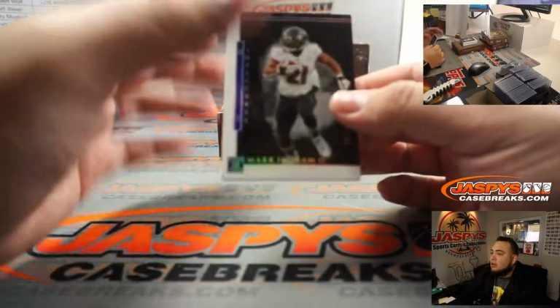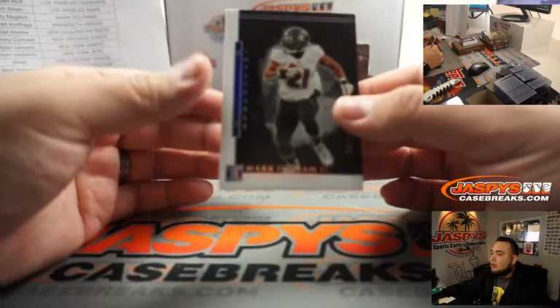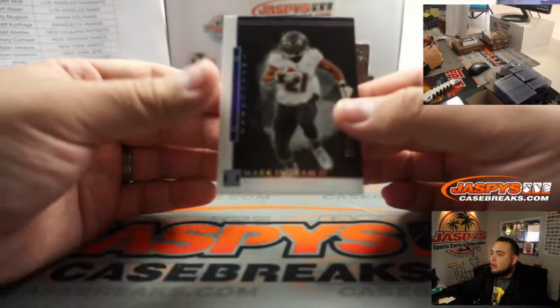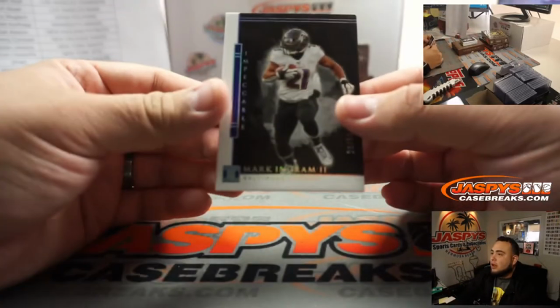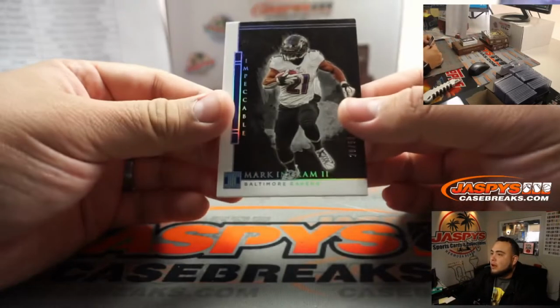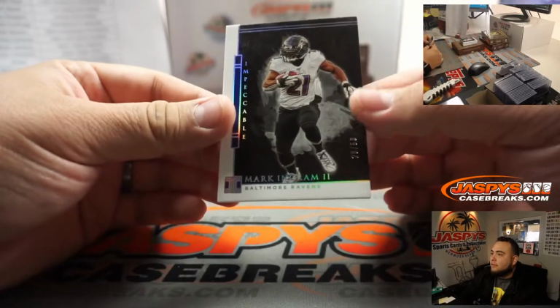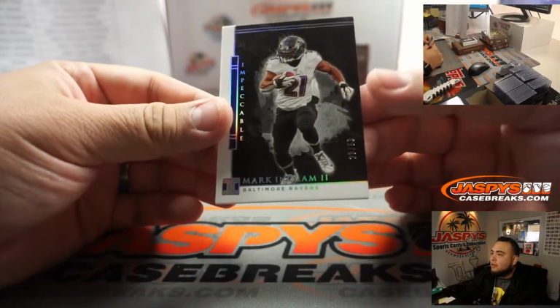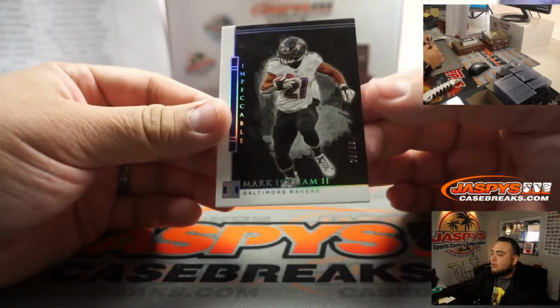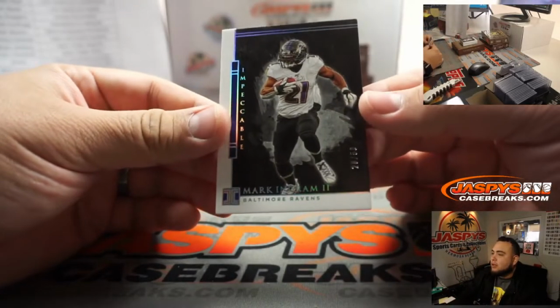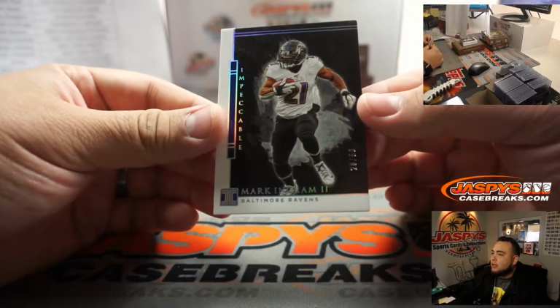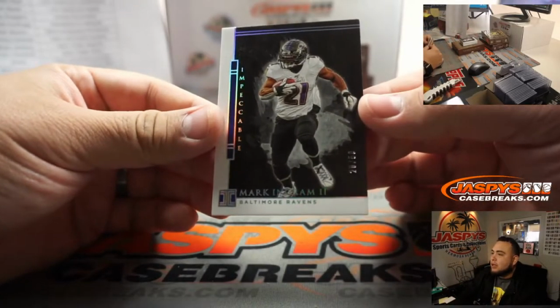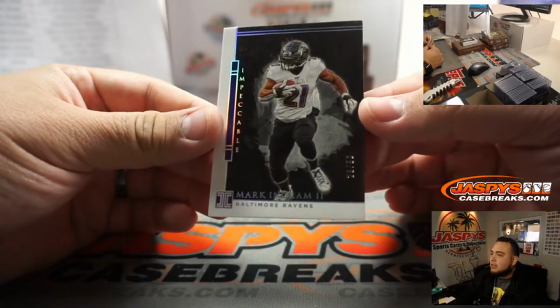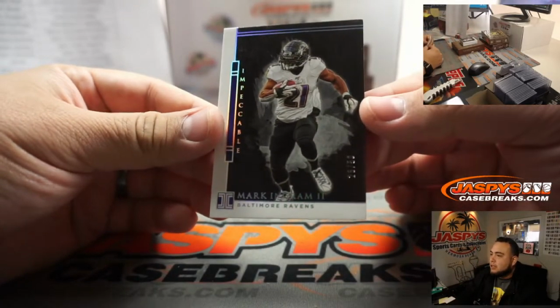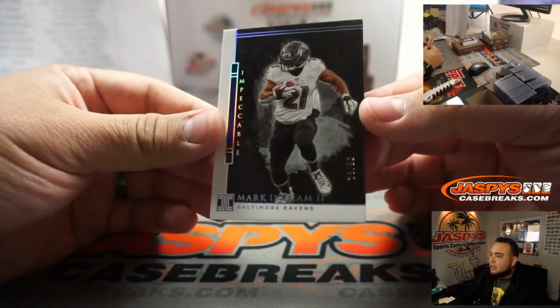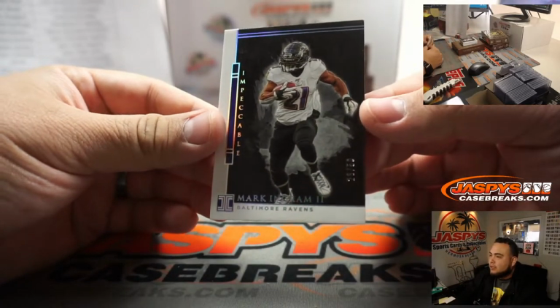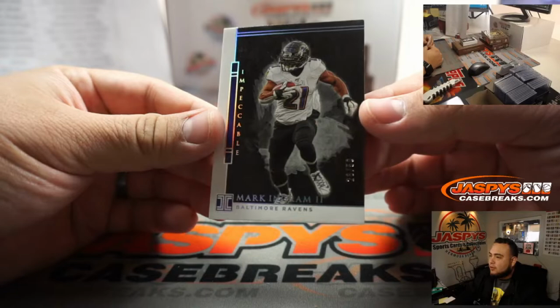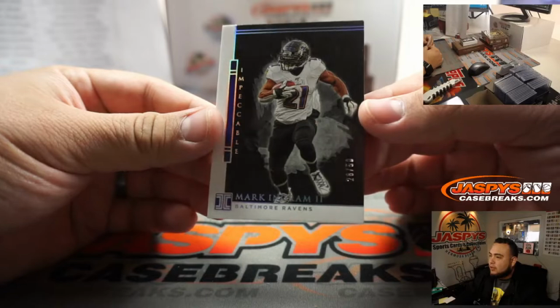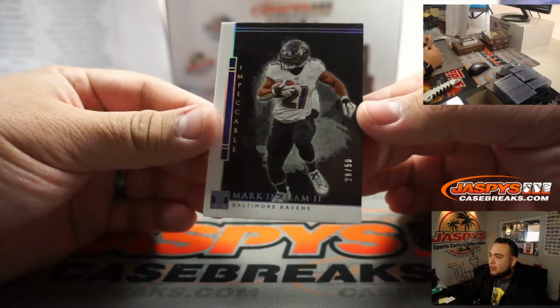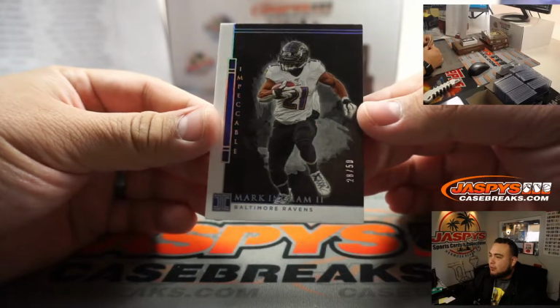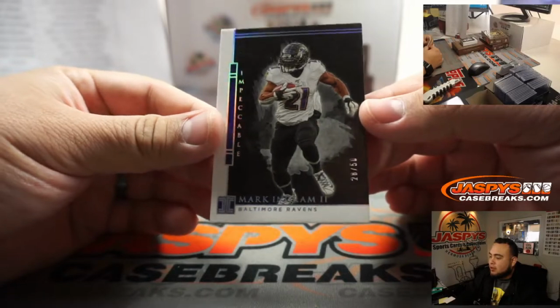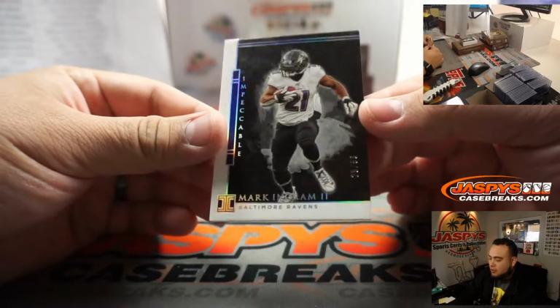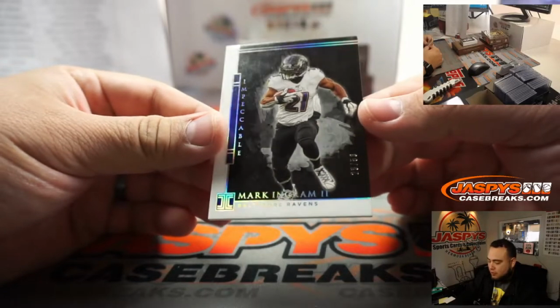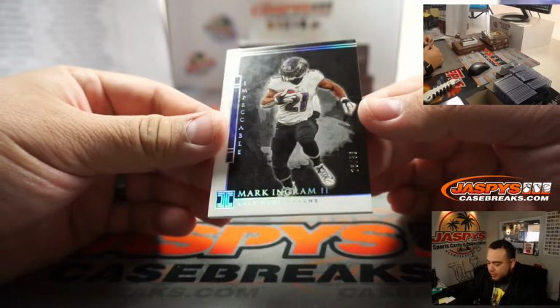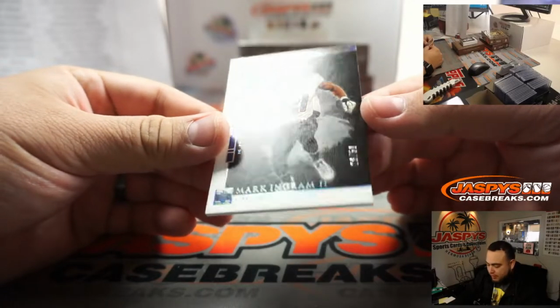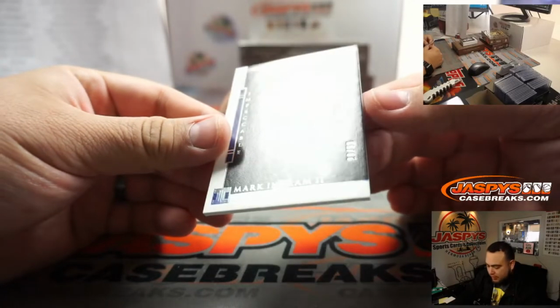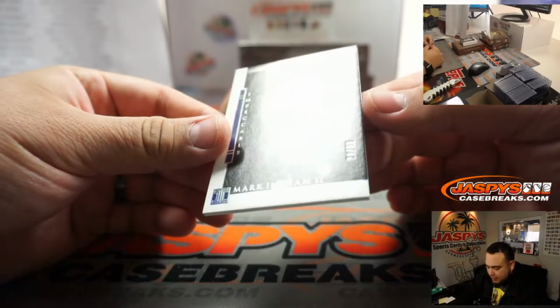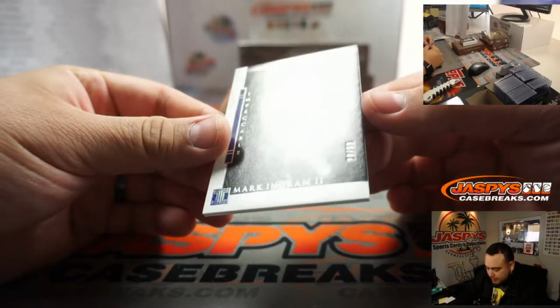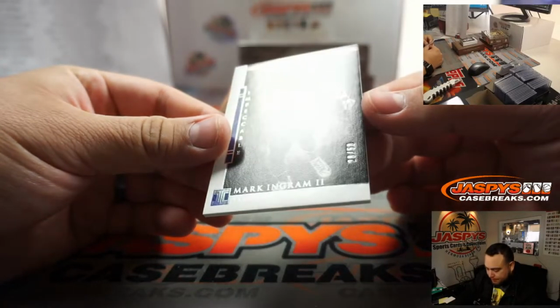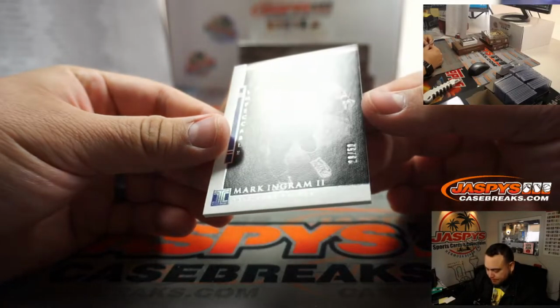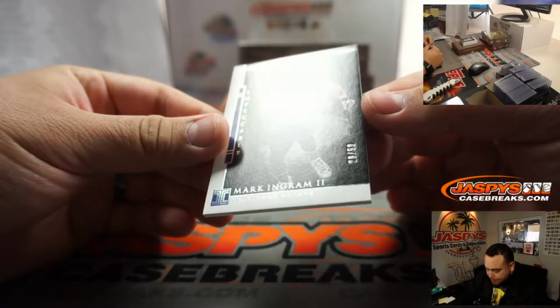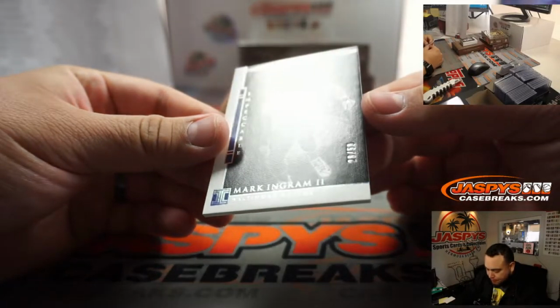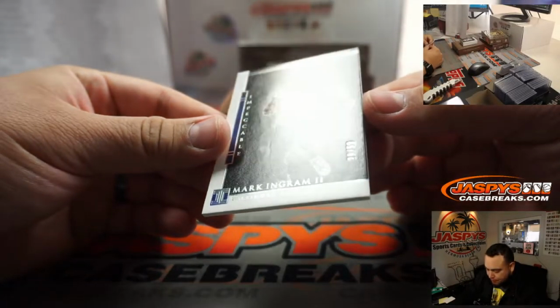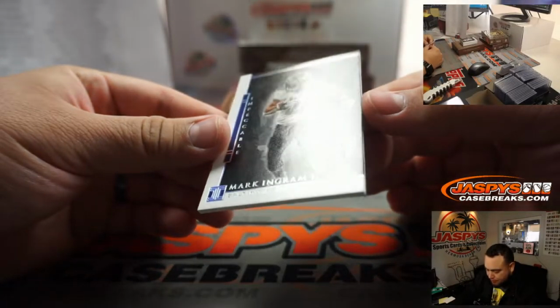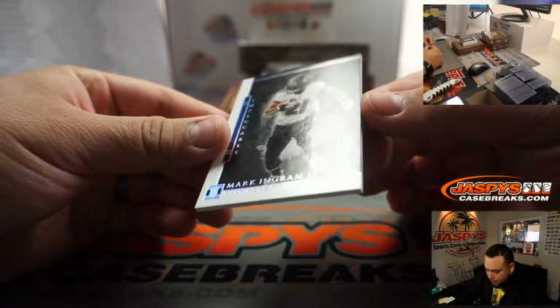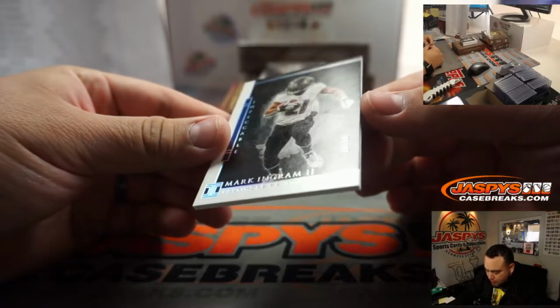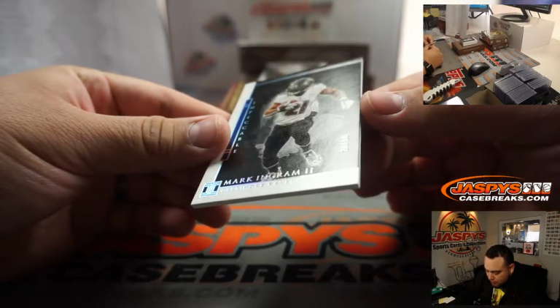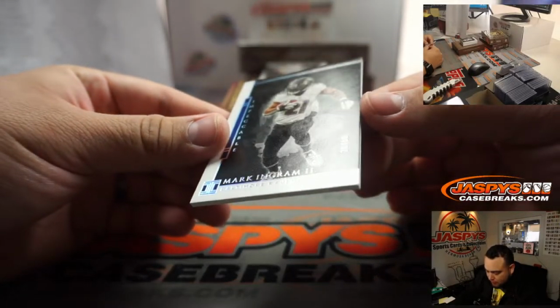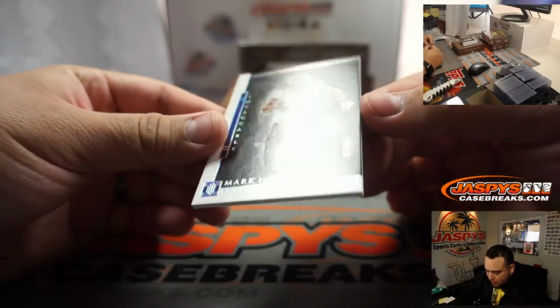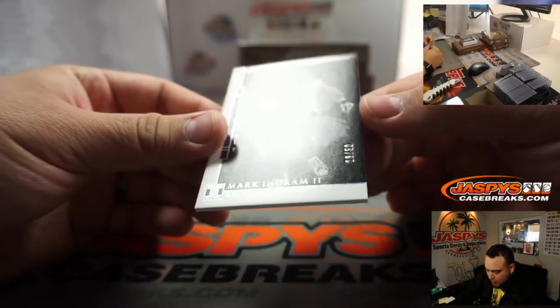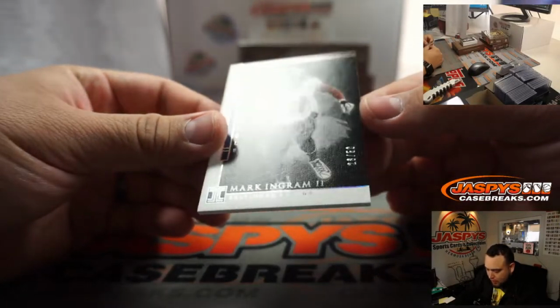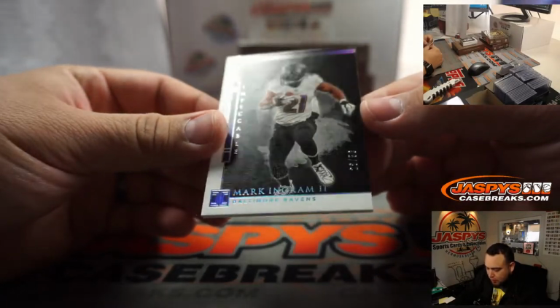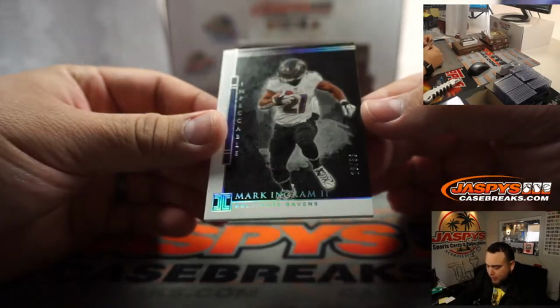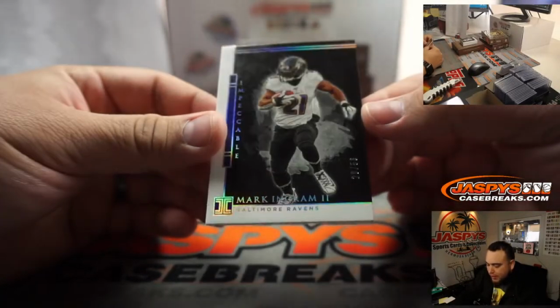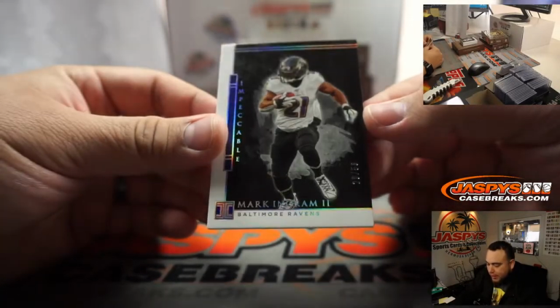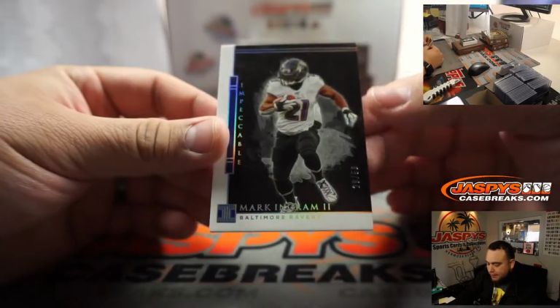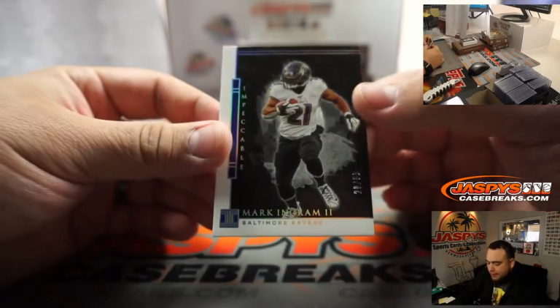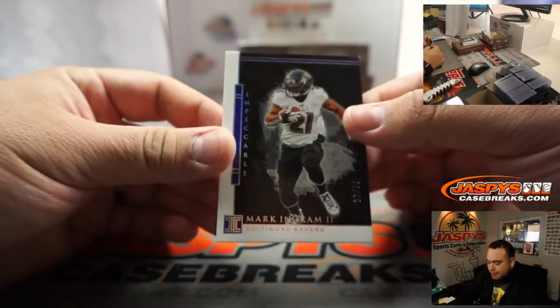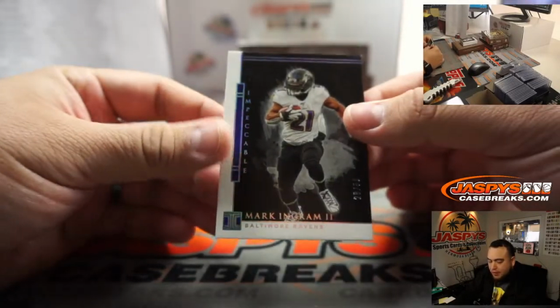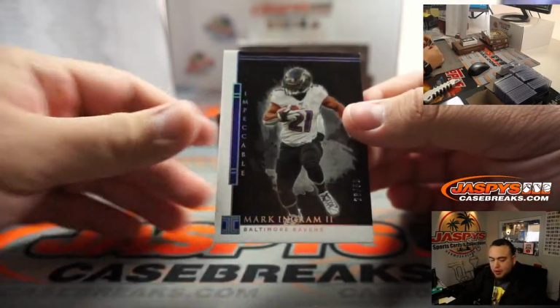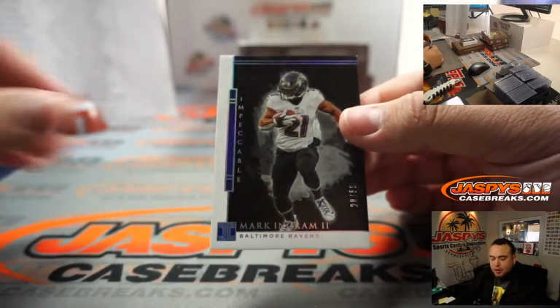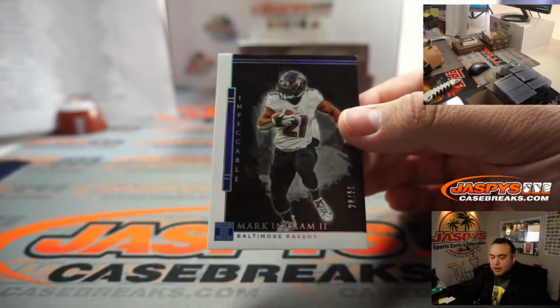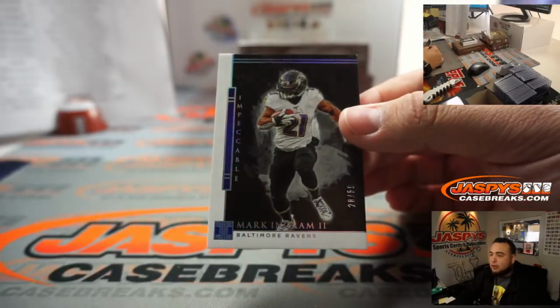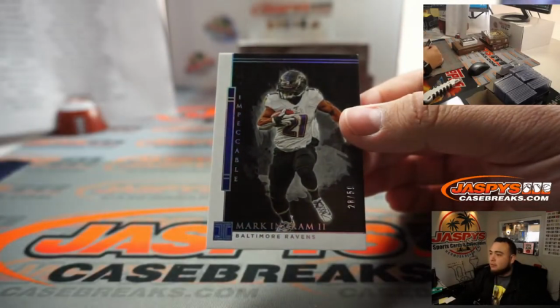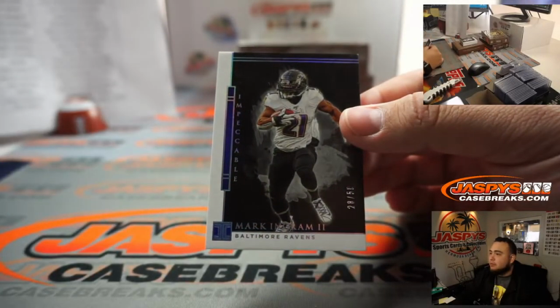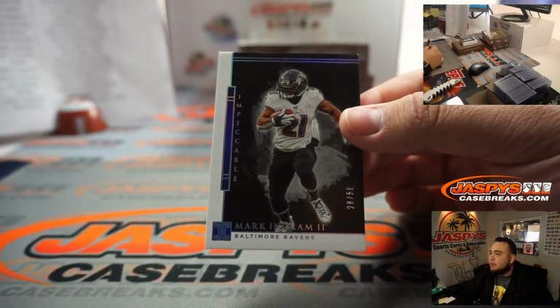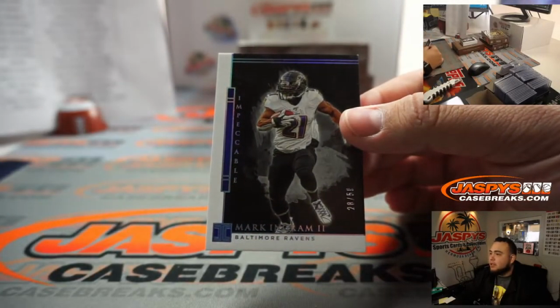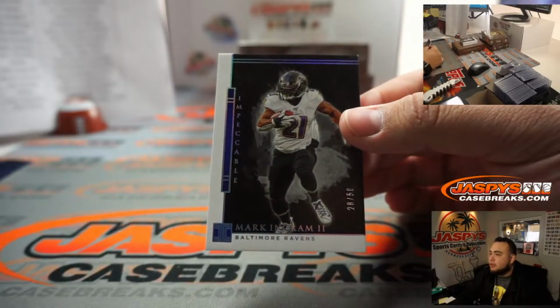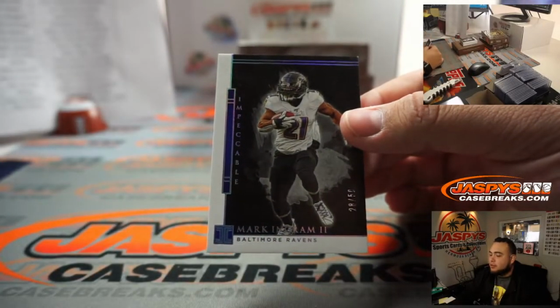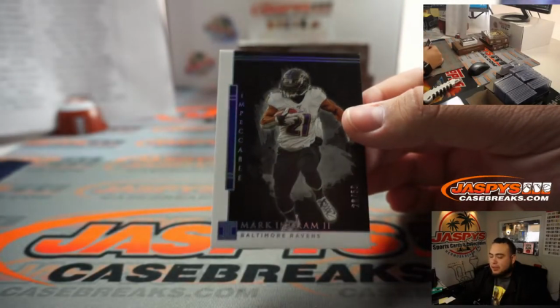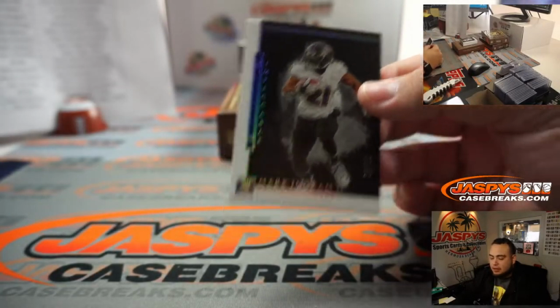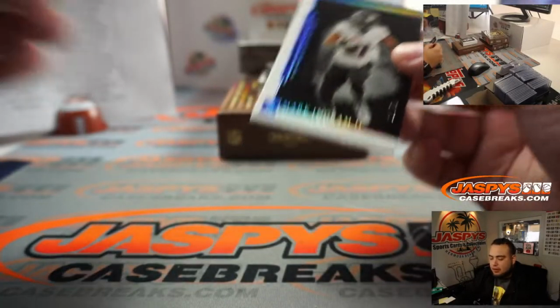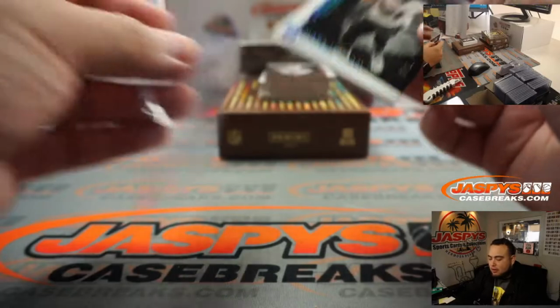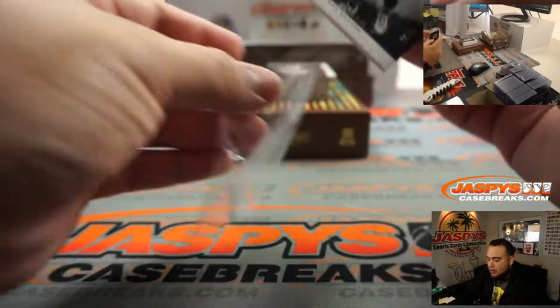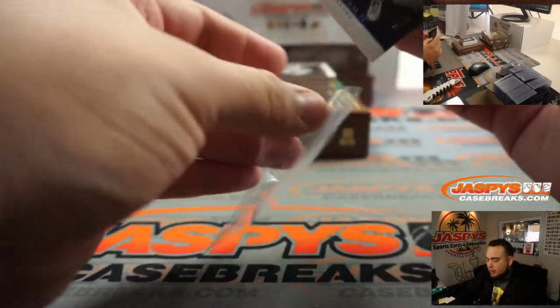First one guys is for the Baltimore Ravens — 28 out of 50, Mark Ingram. Nice little base card right there.